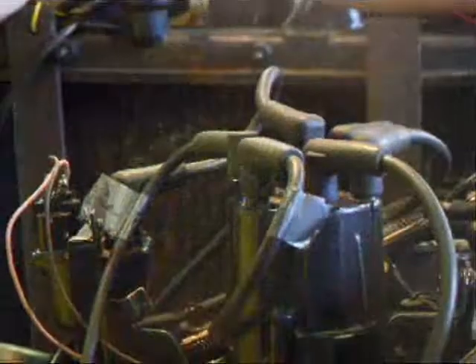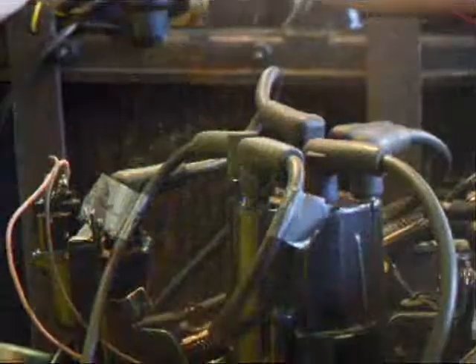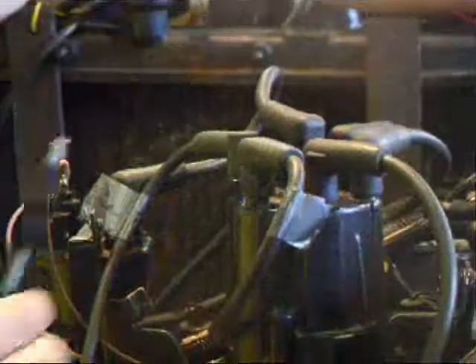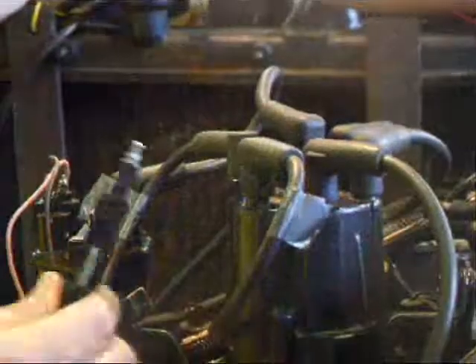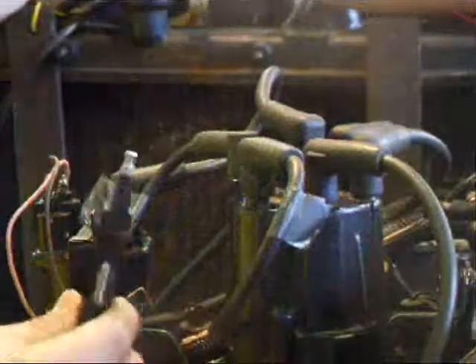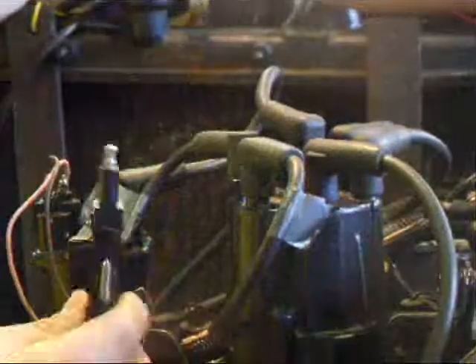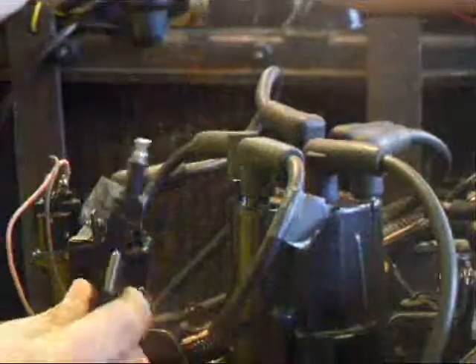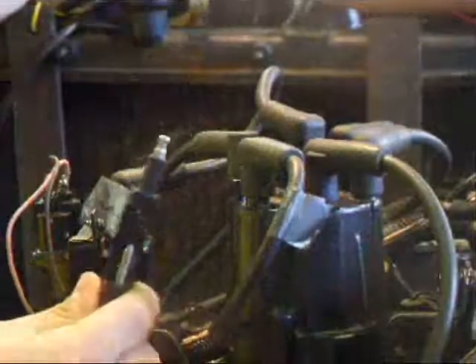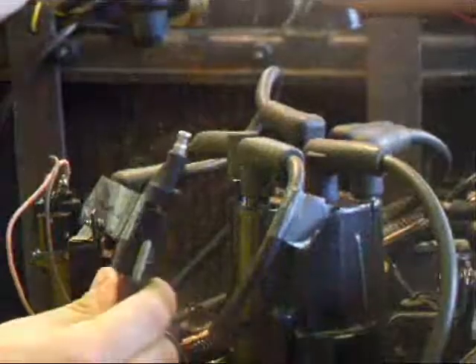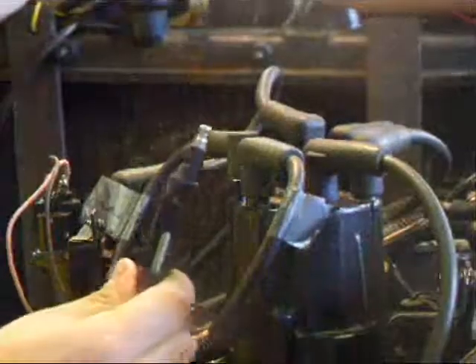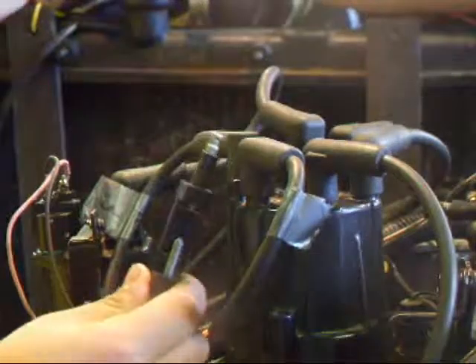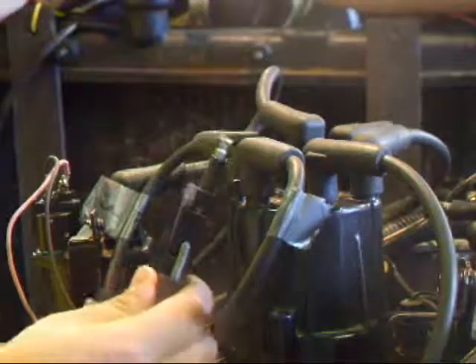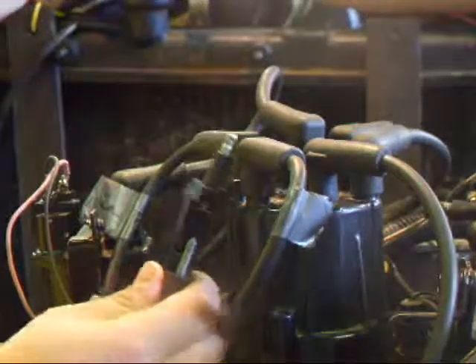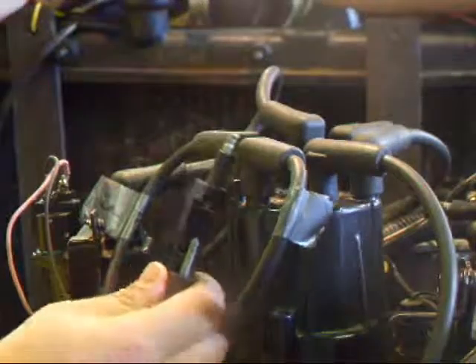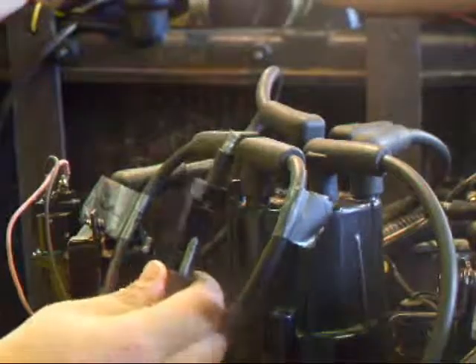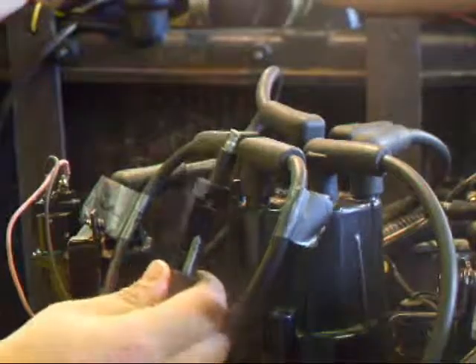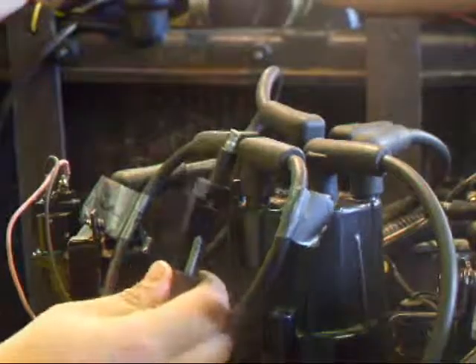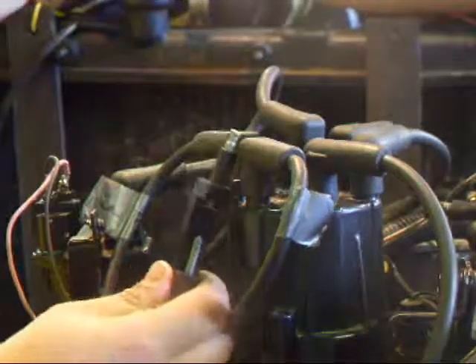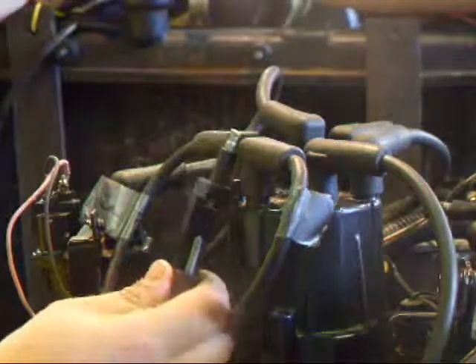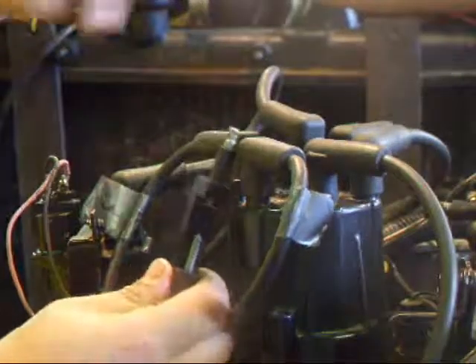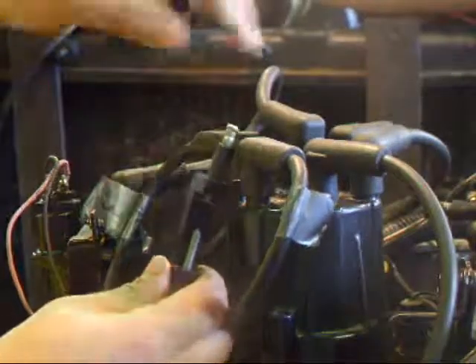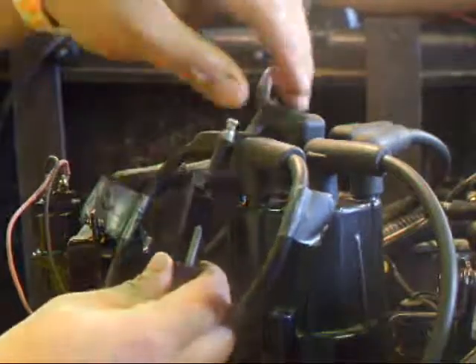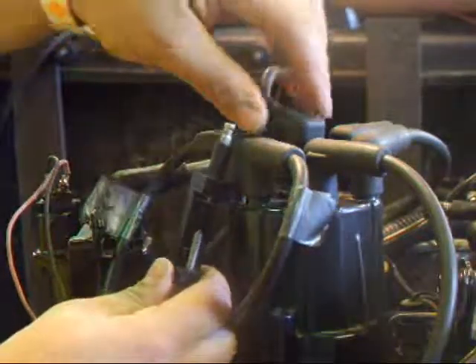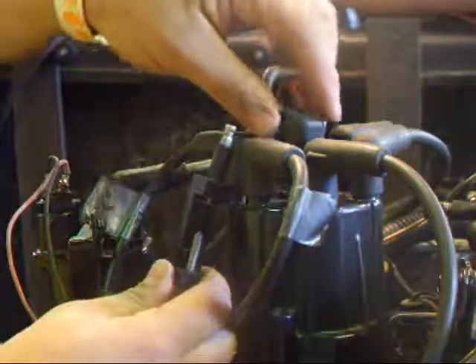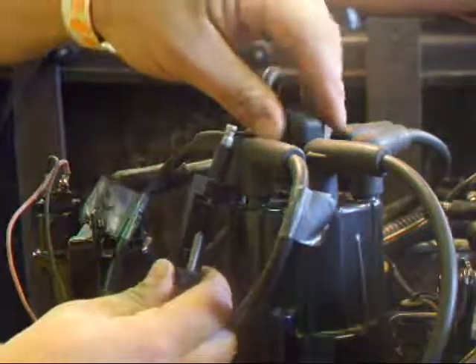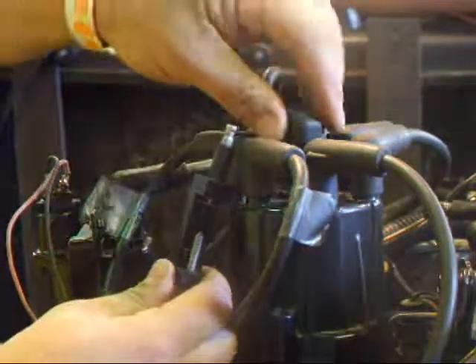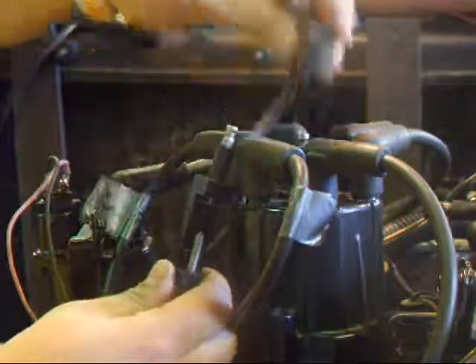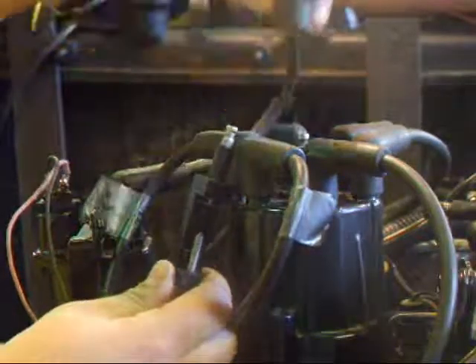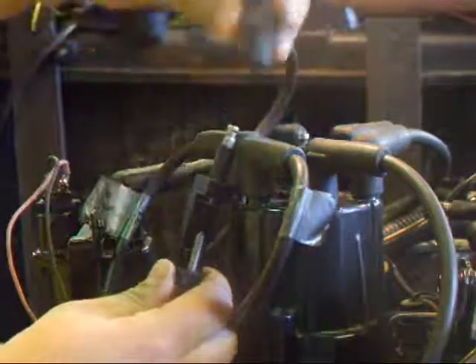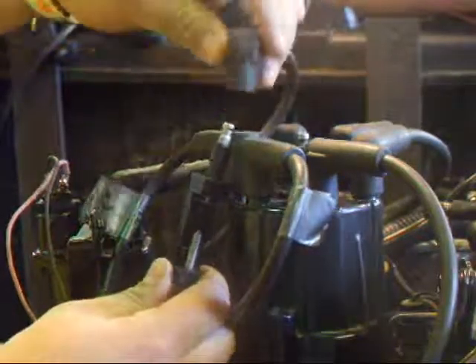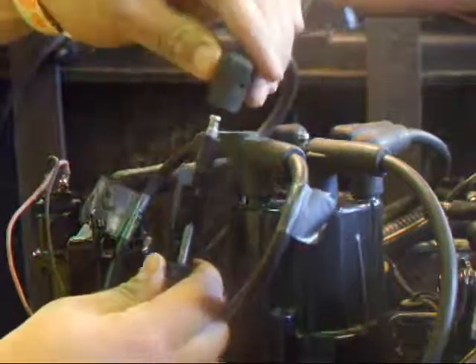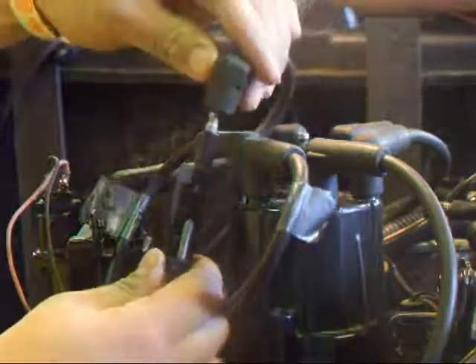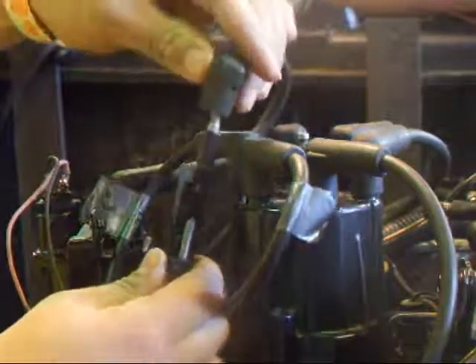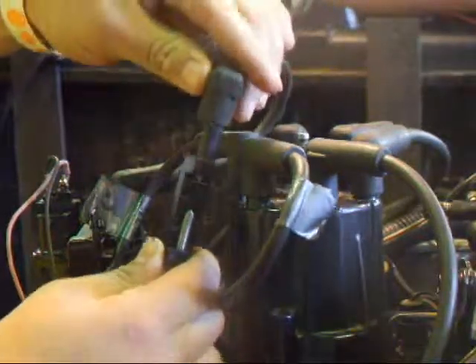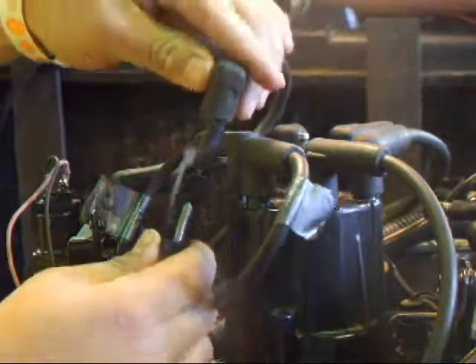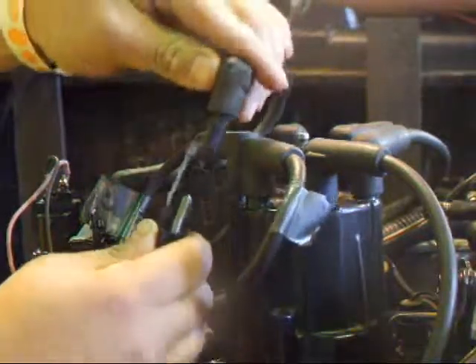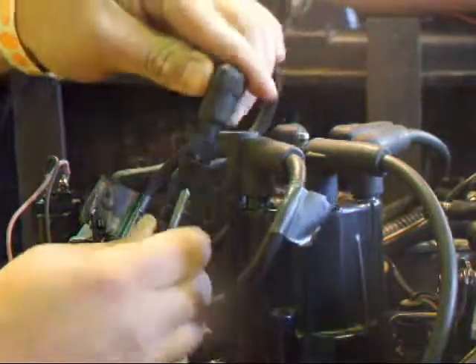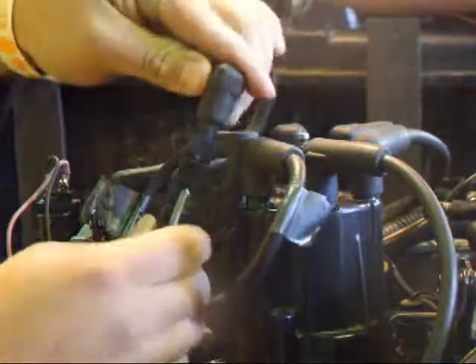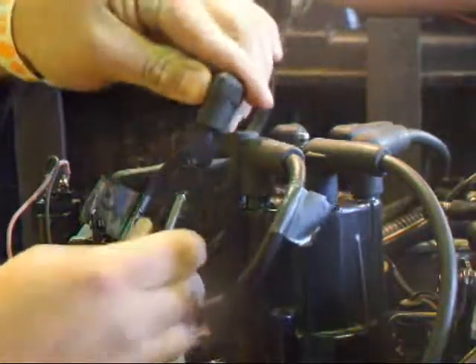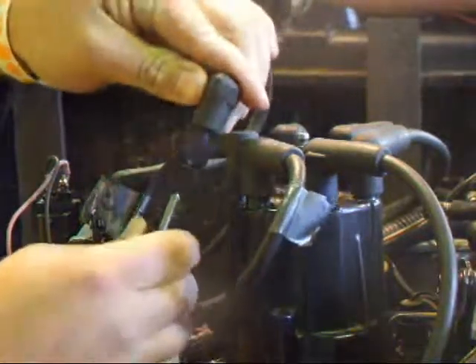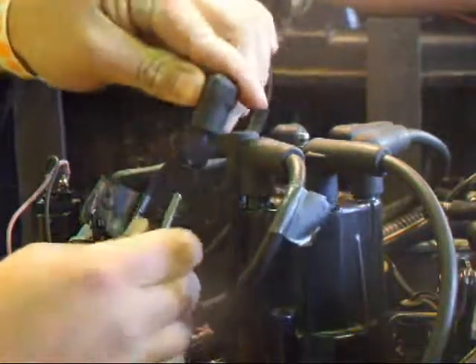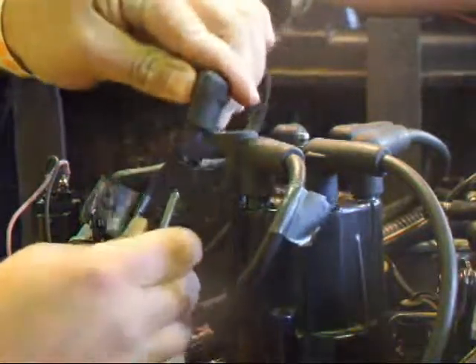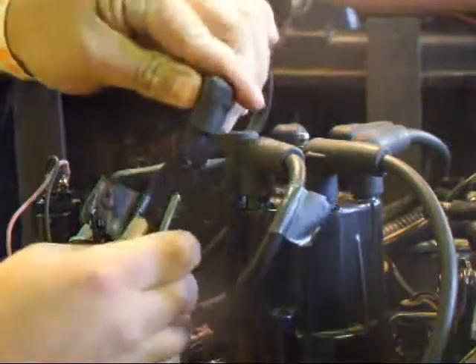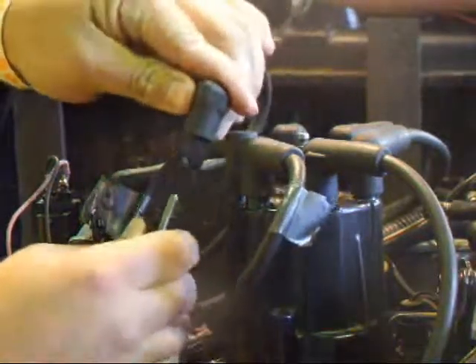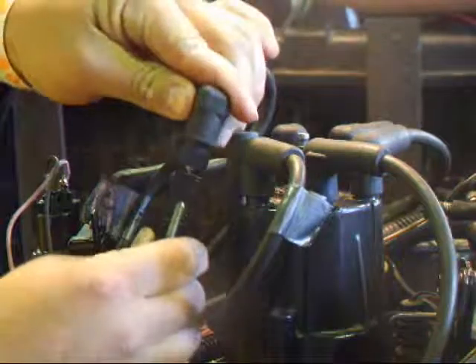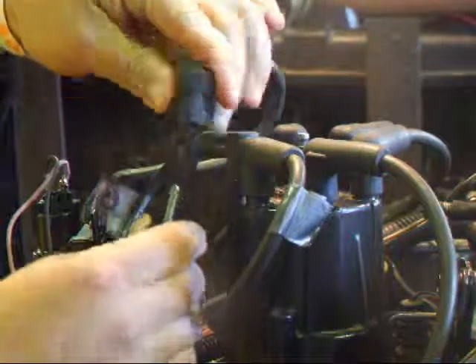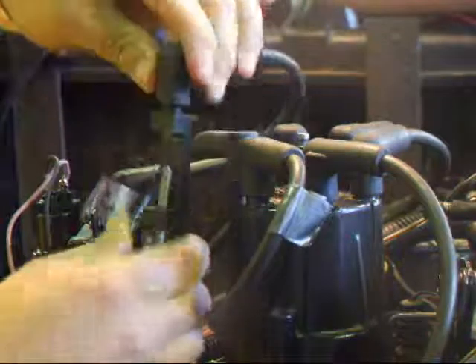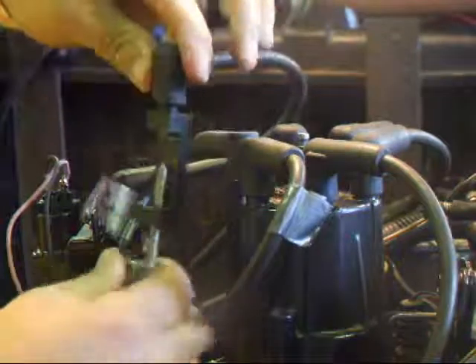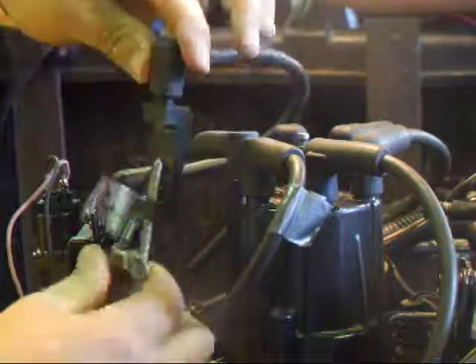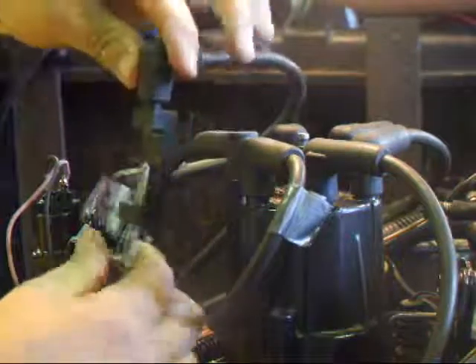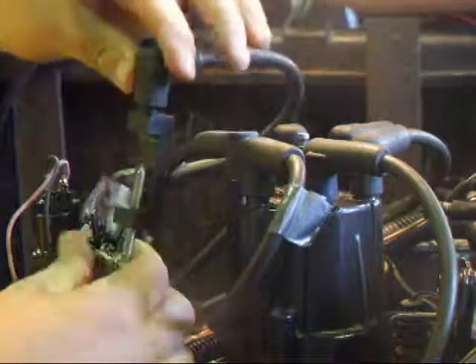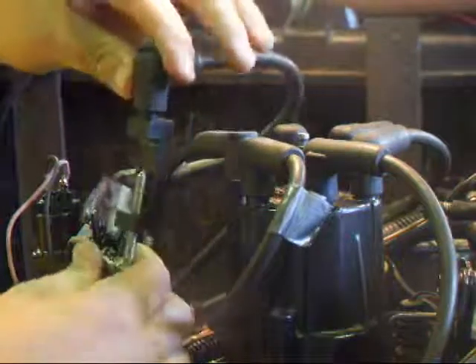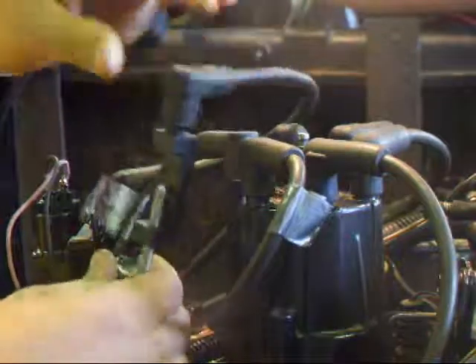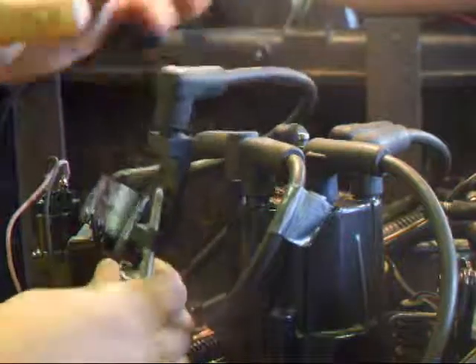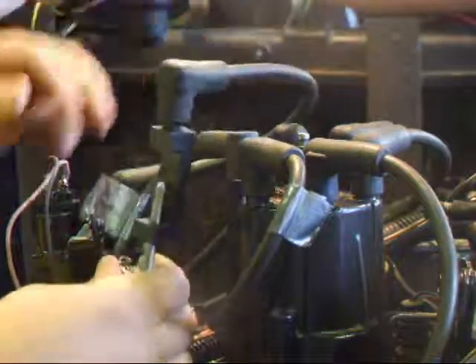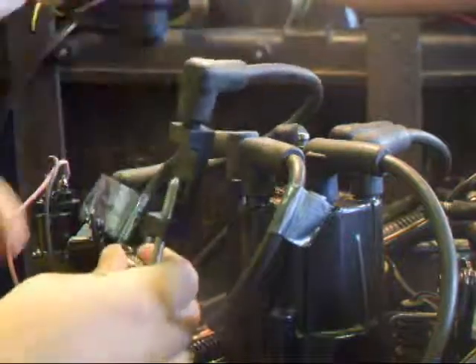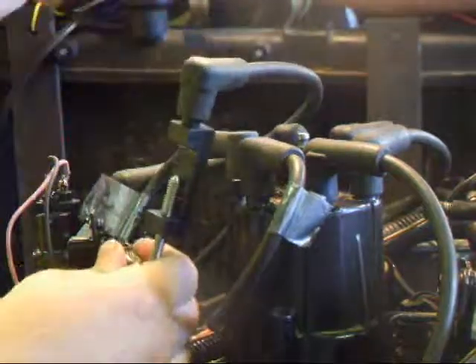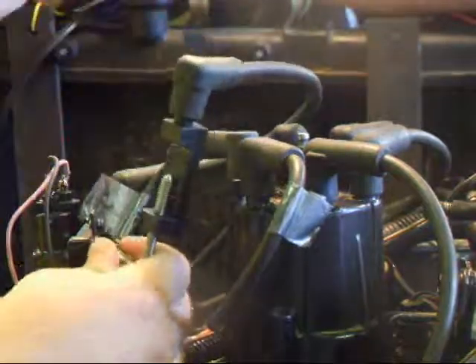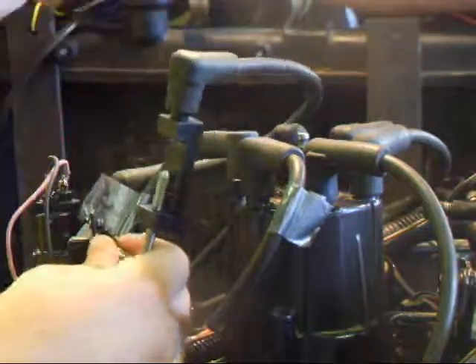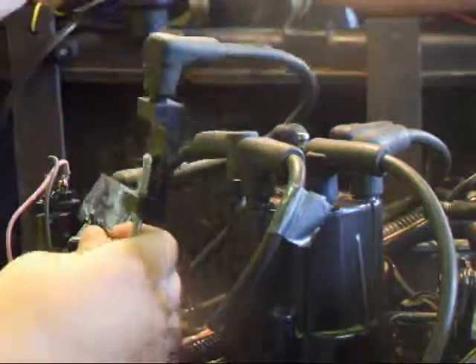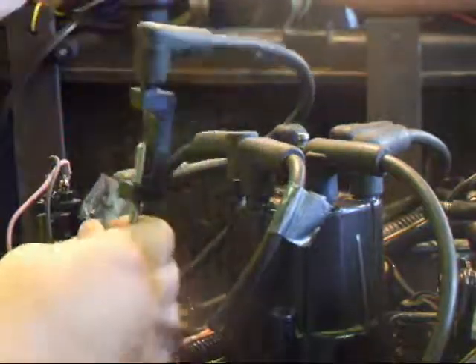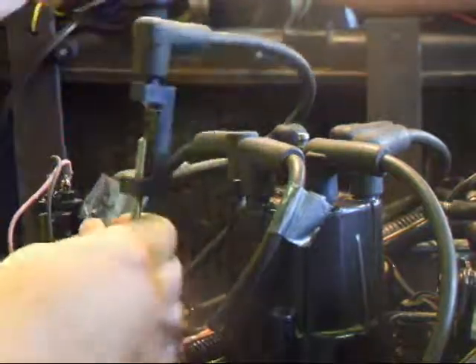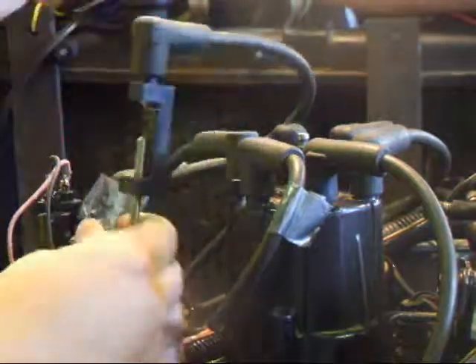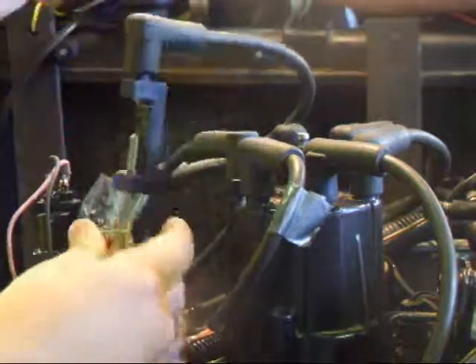Another way to disable the ignition is to pull the coil wire, plug it onto the spark tester, and ground it out.